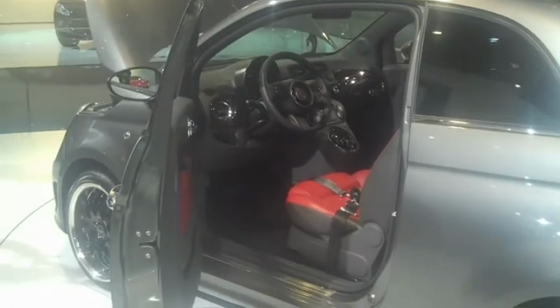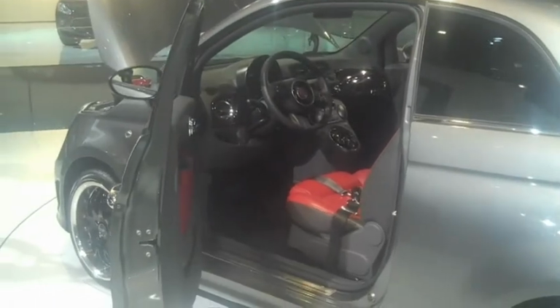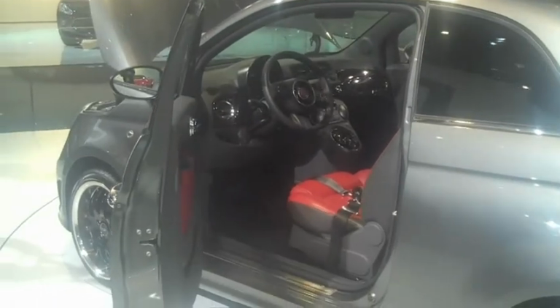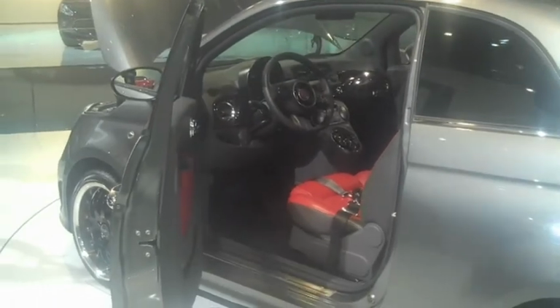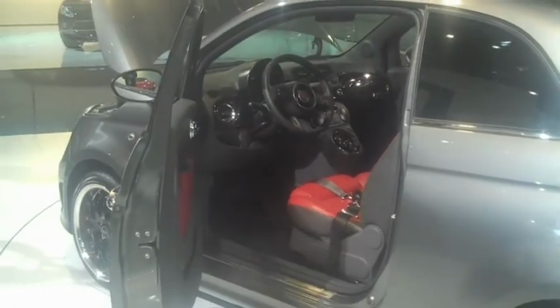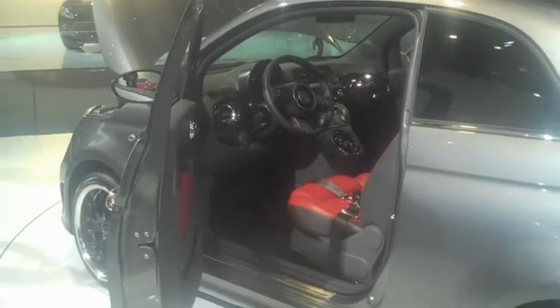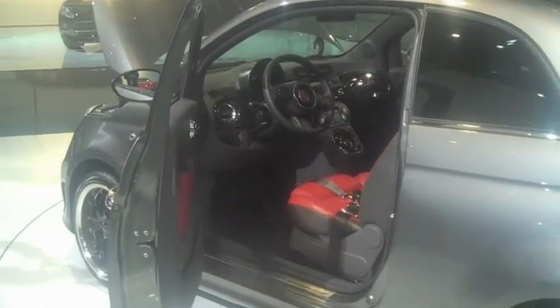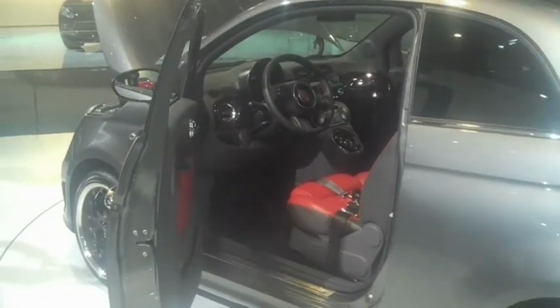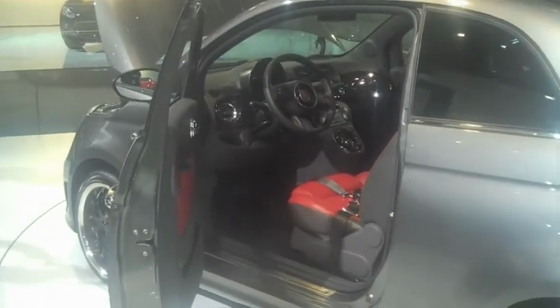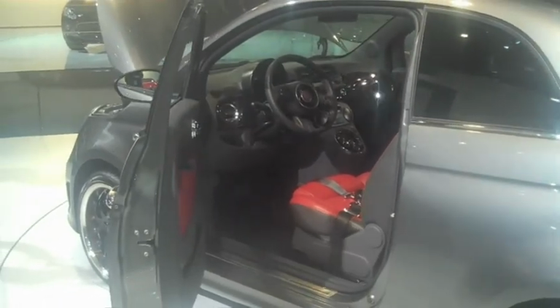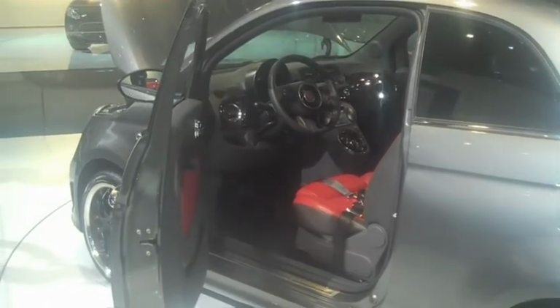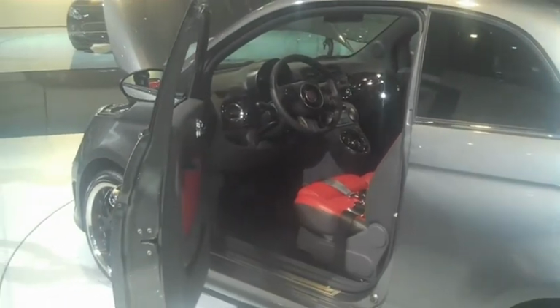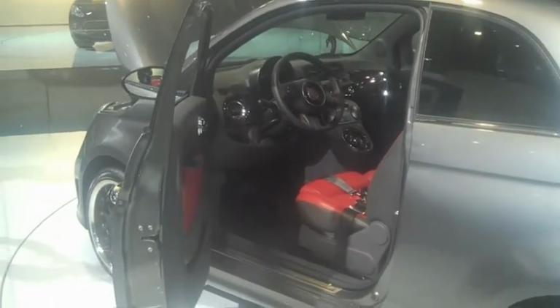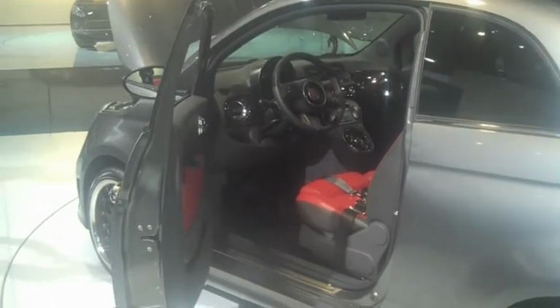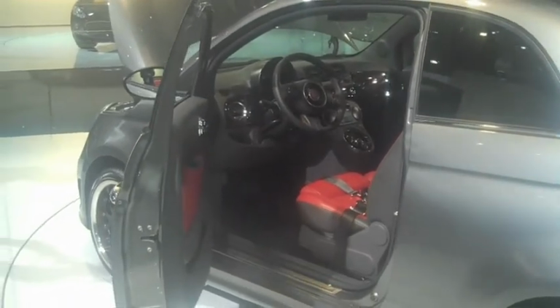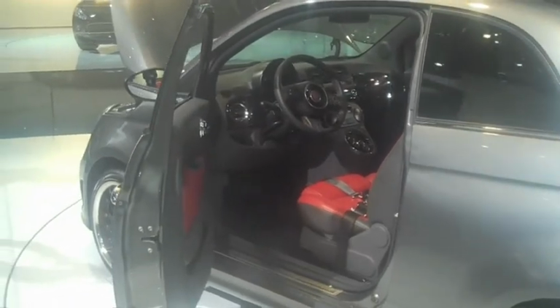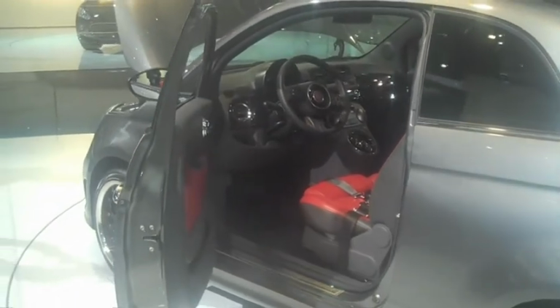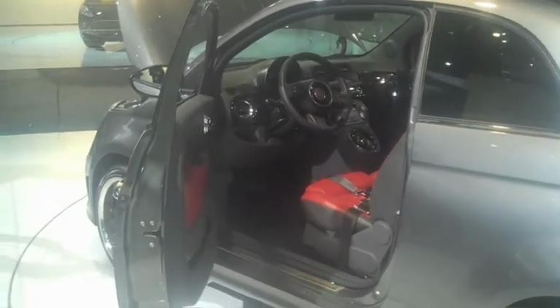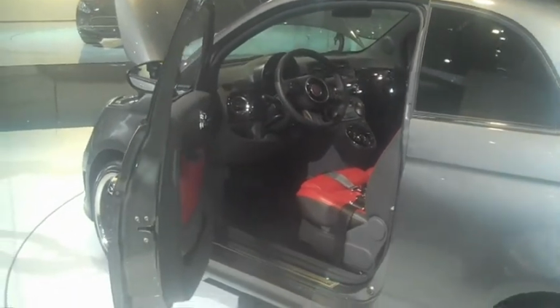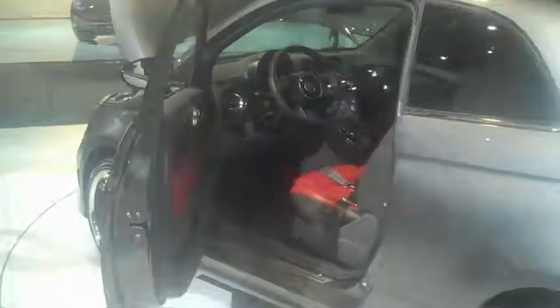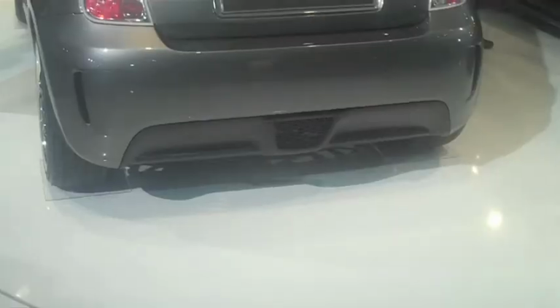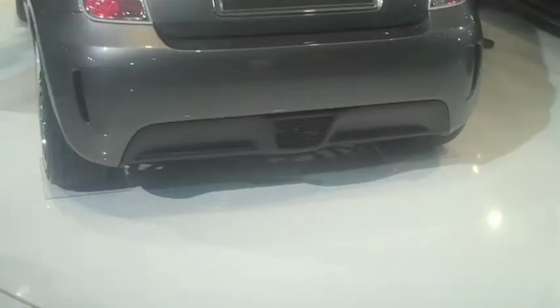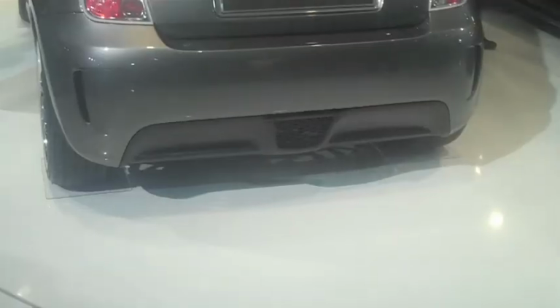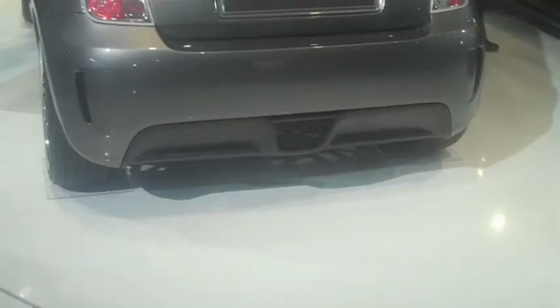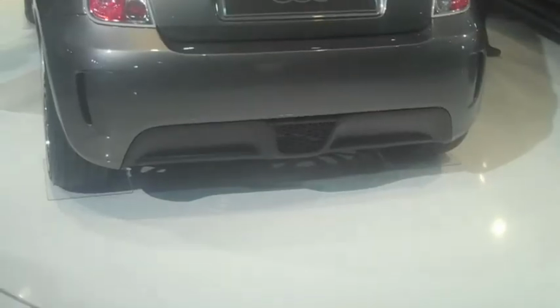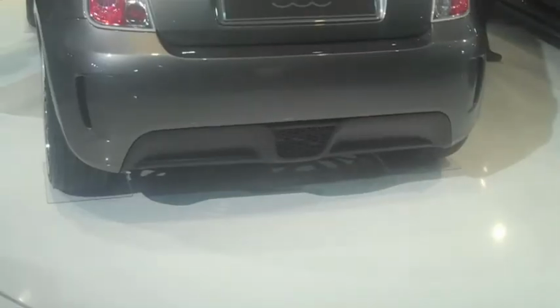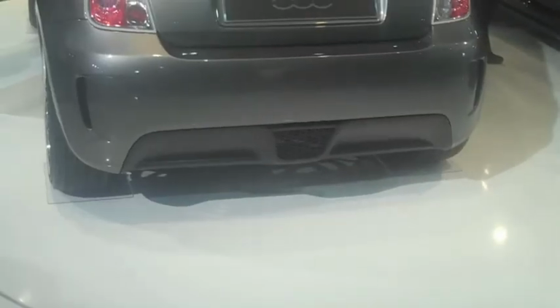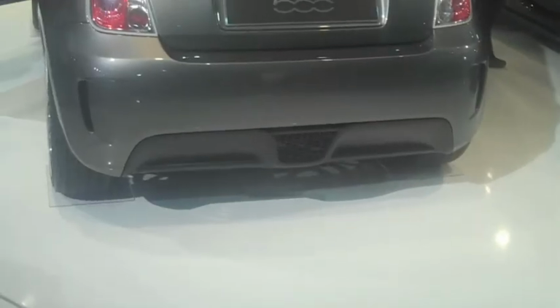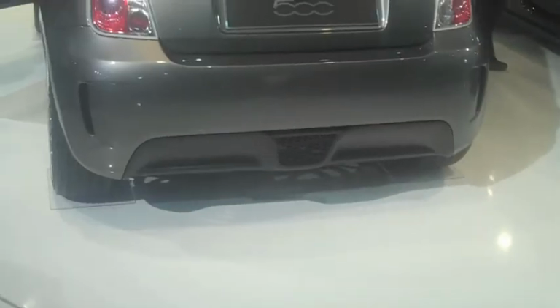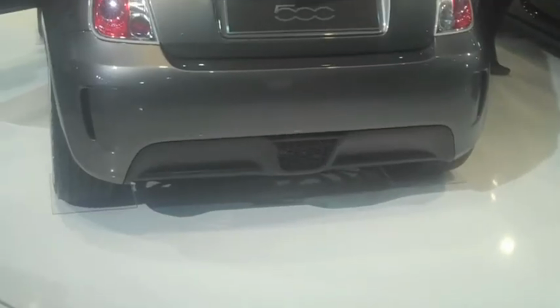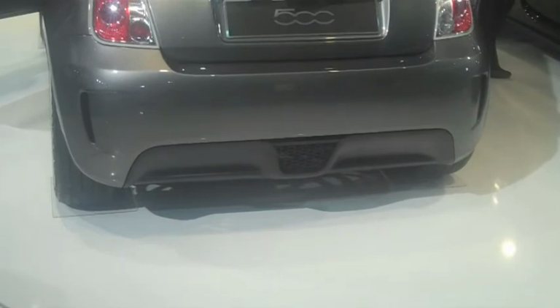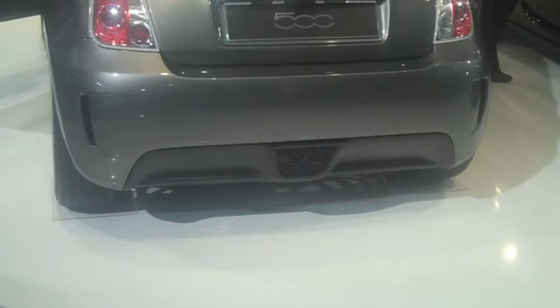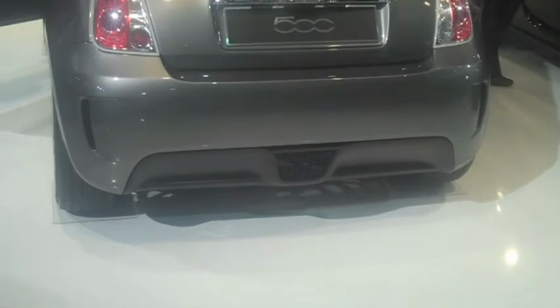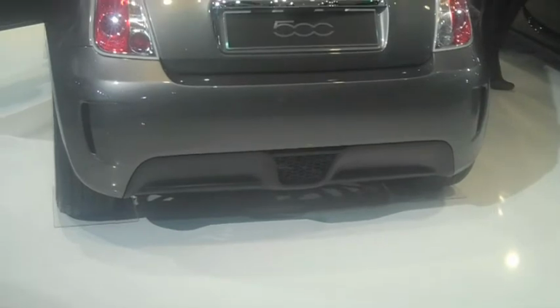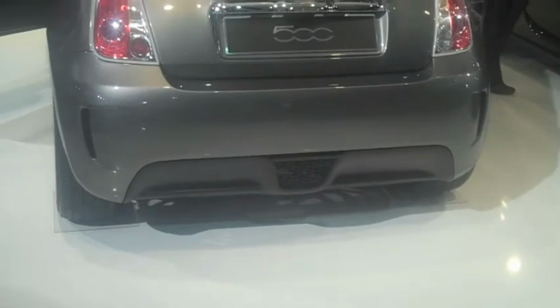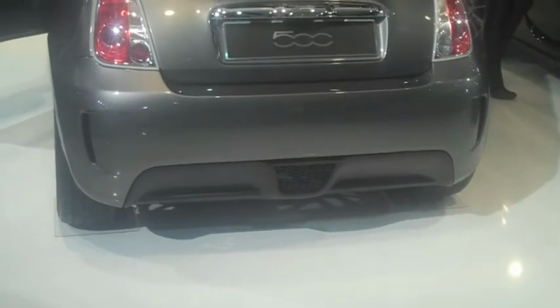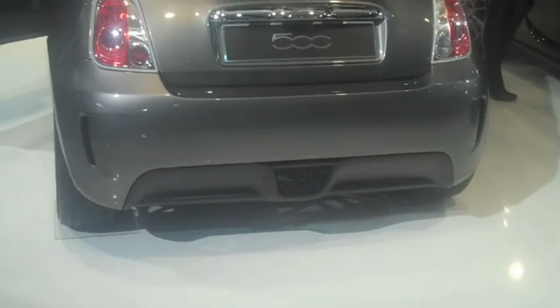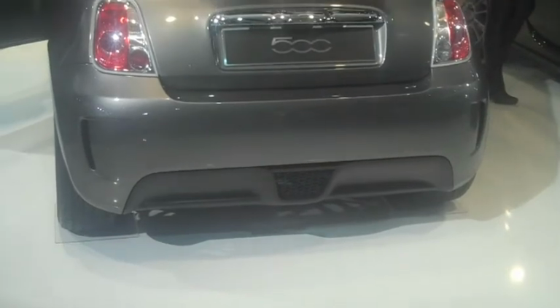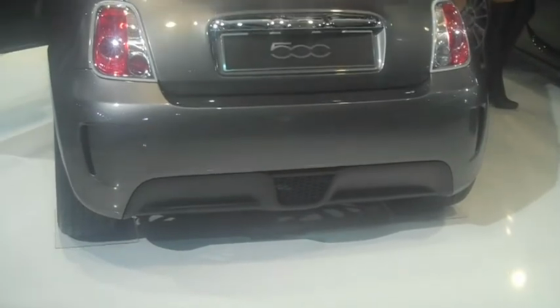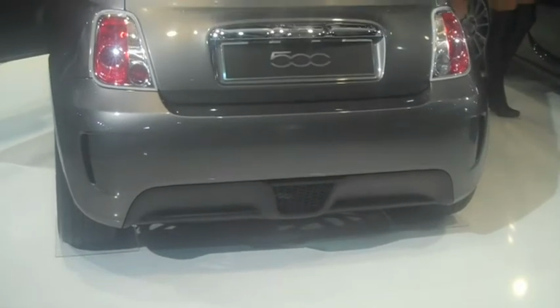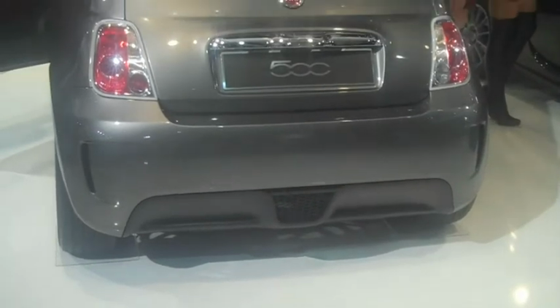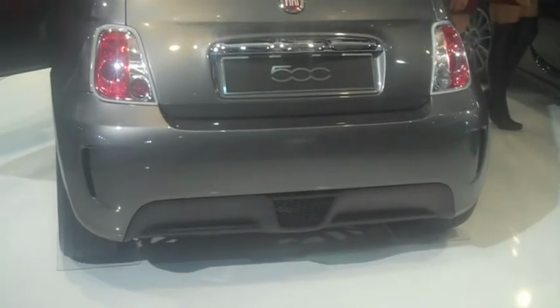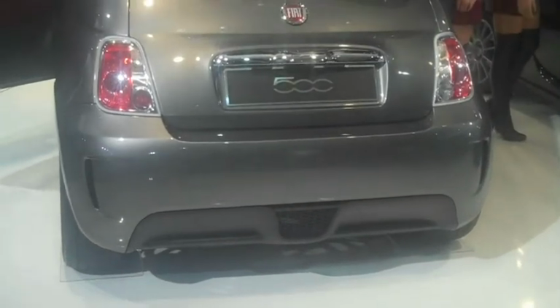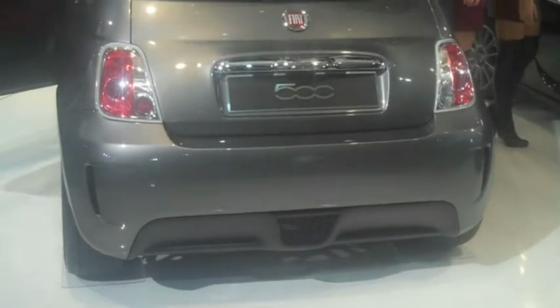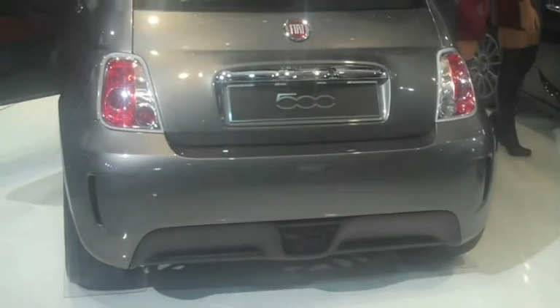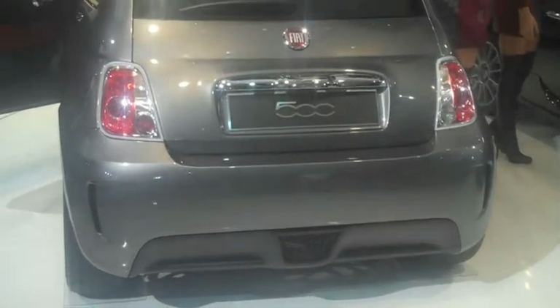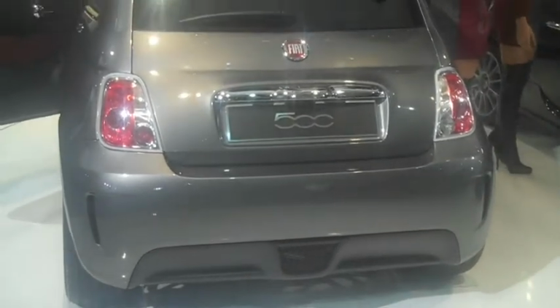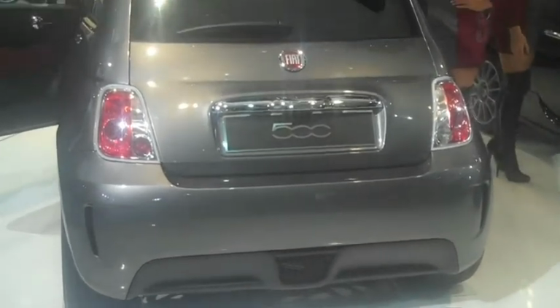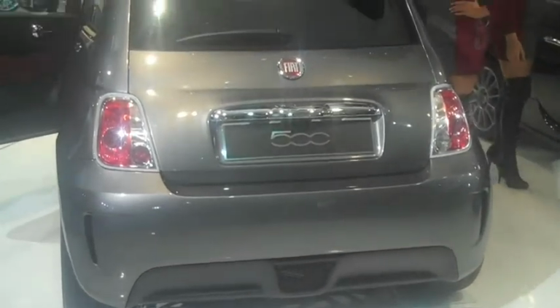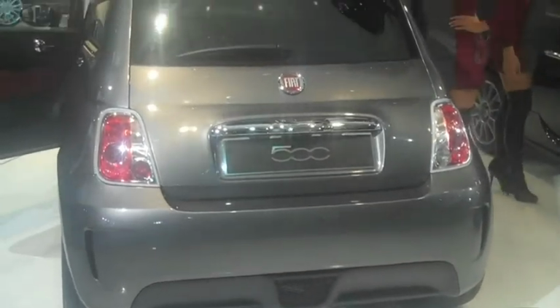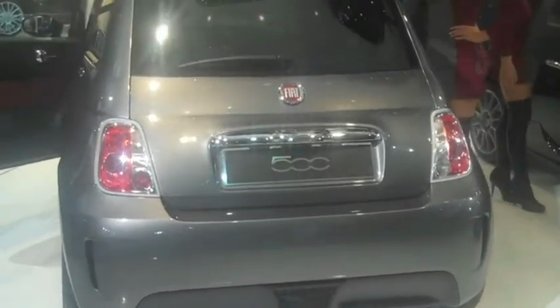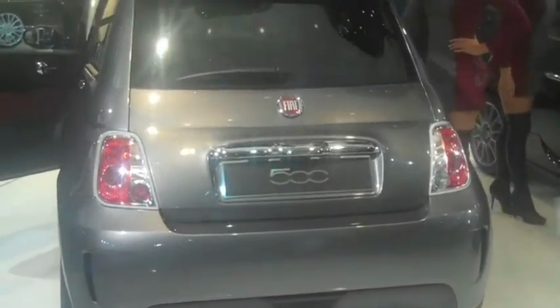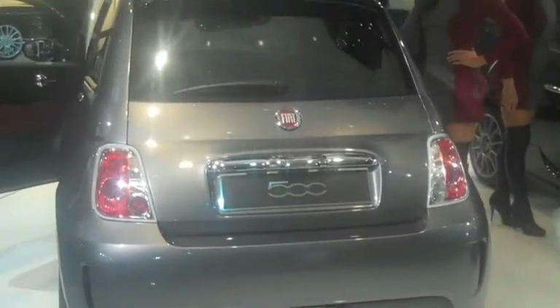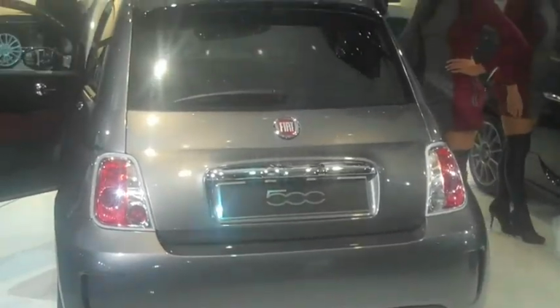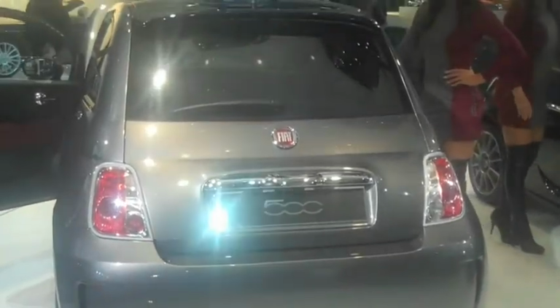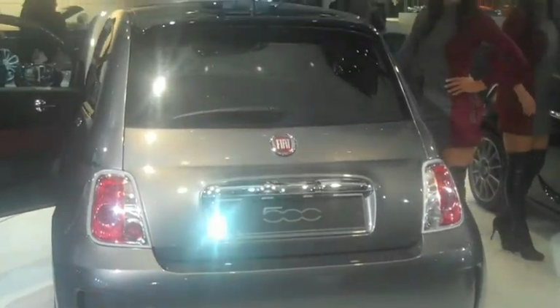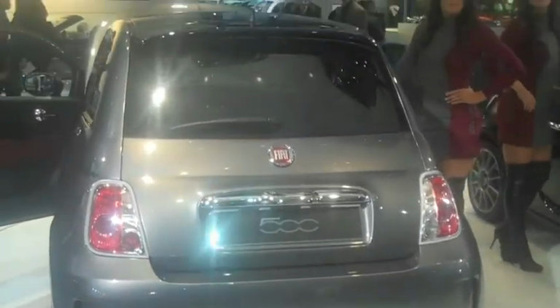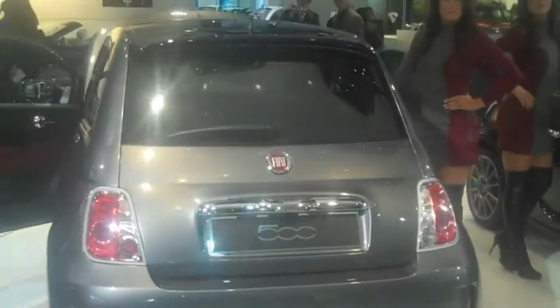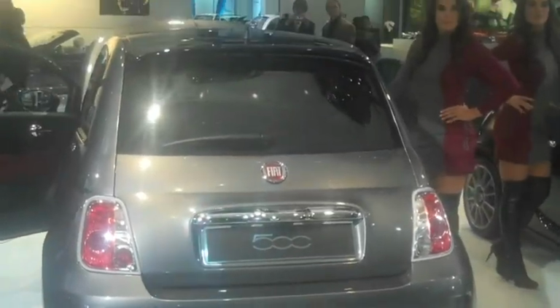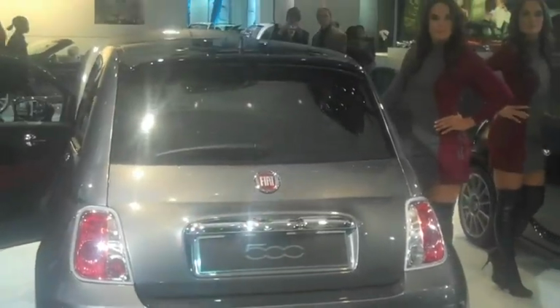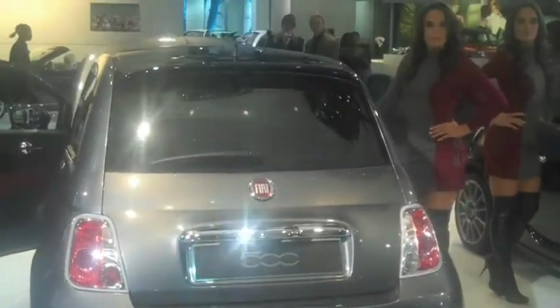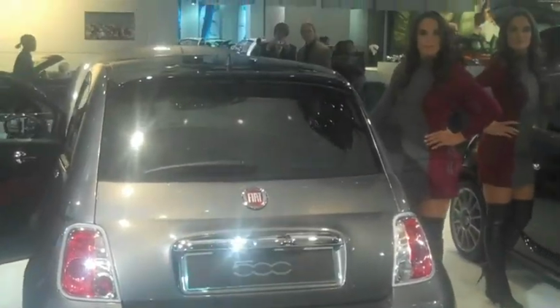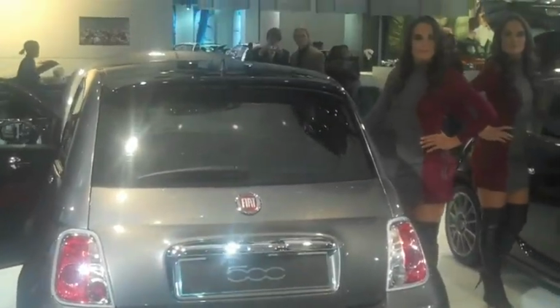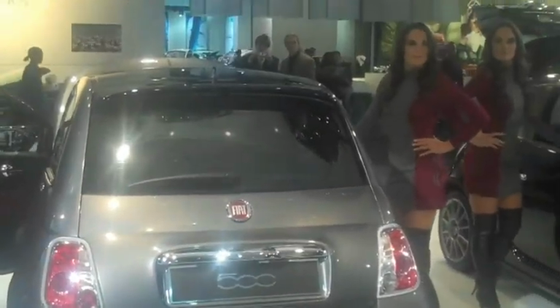If this show car can actually move under battery power, it would probably struggle to make it out of the show hall. Odd. Very odd.